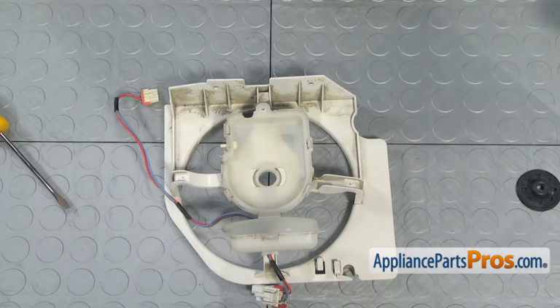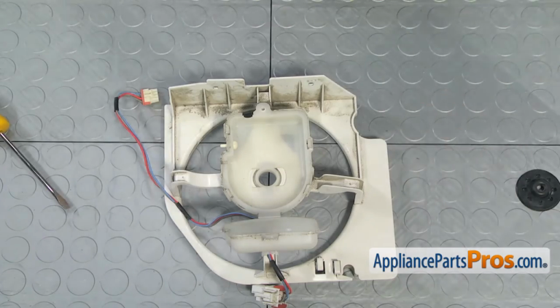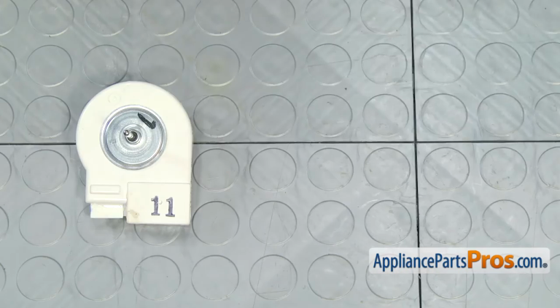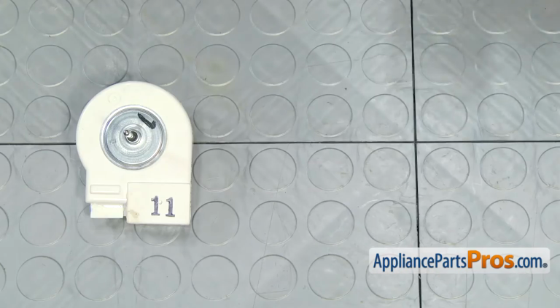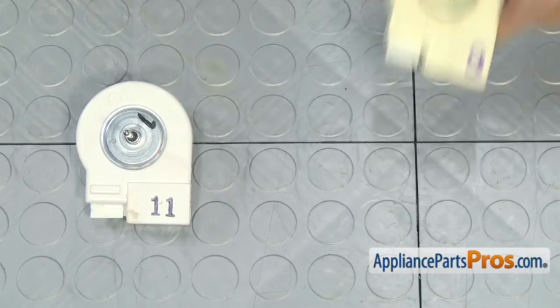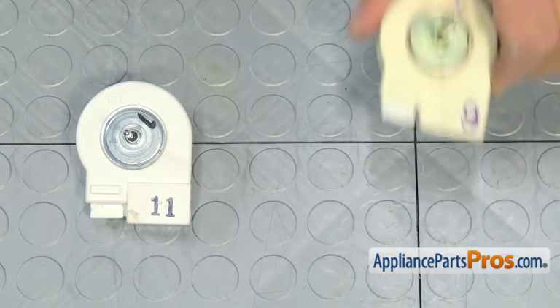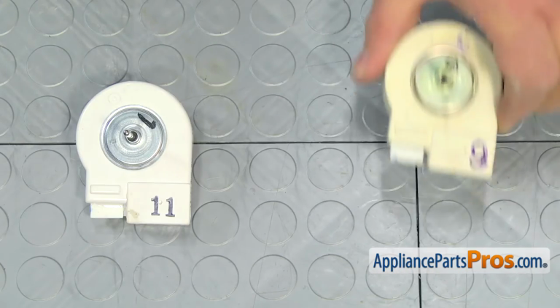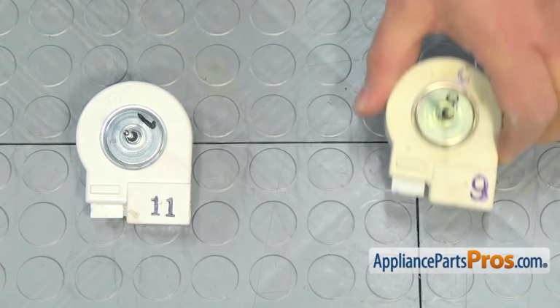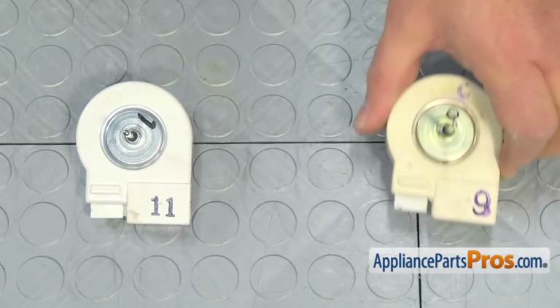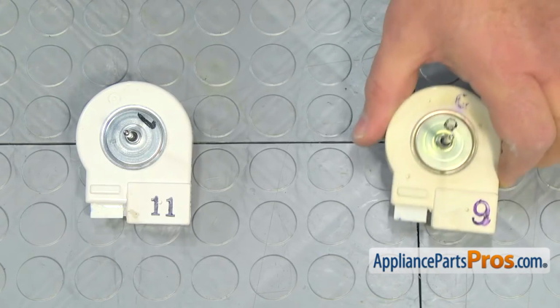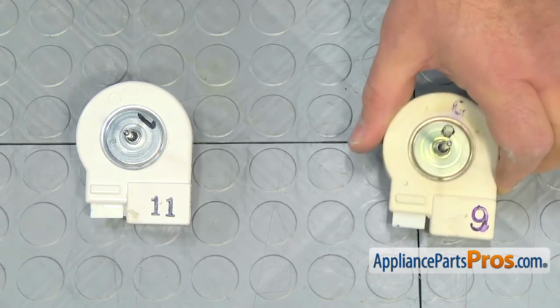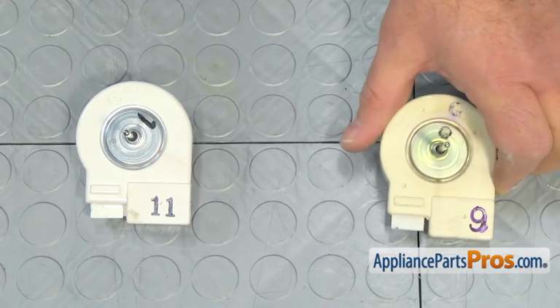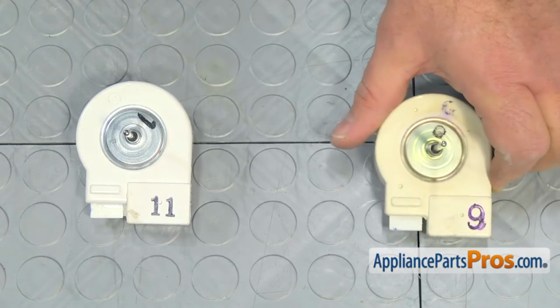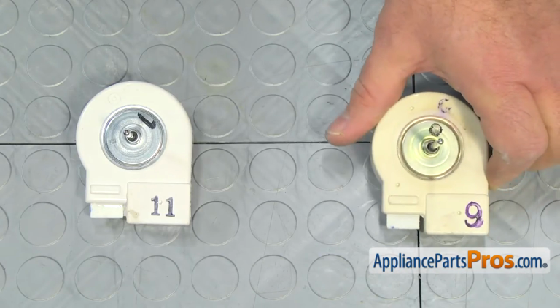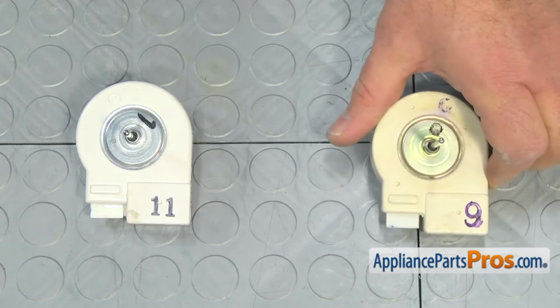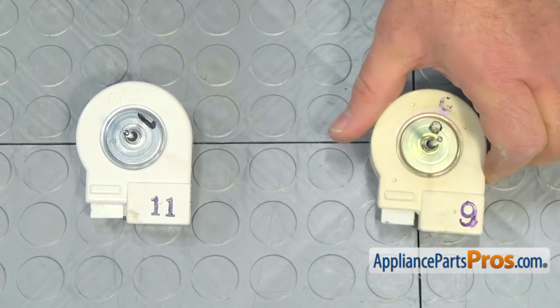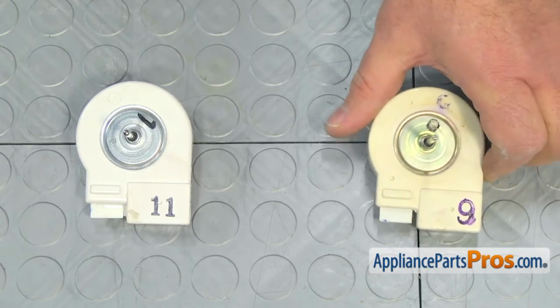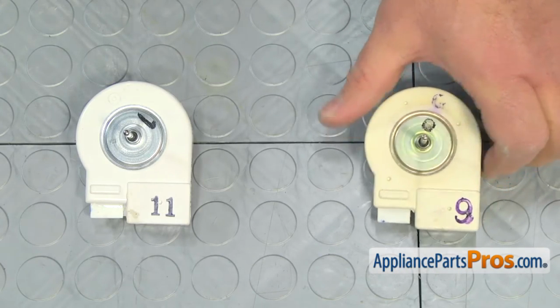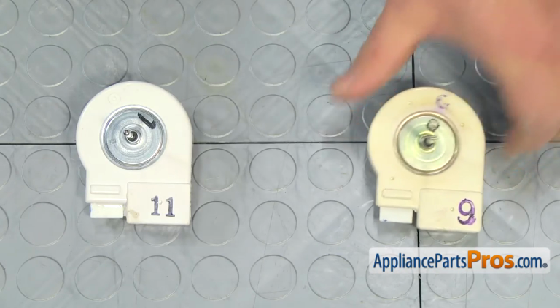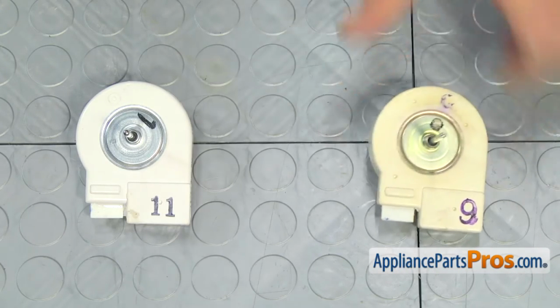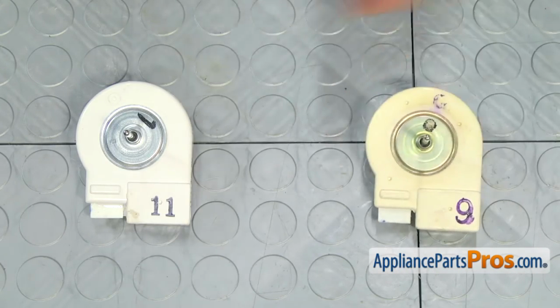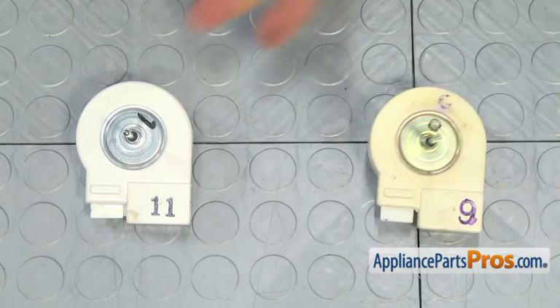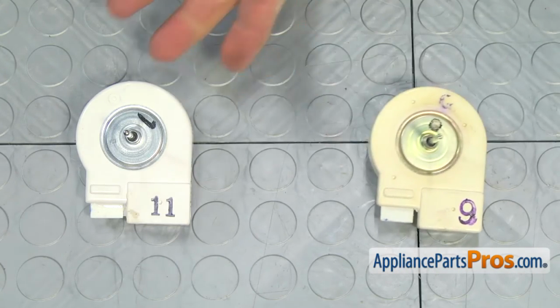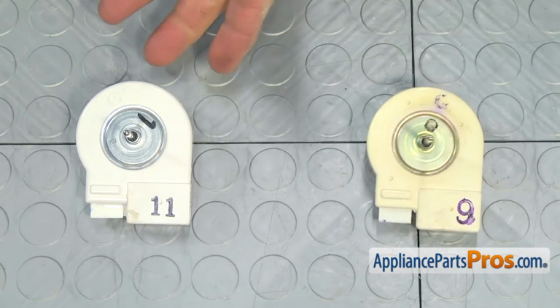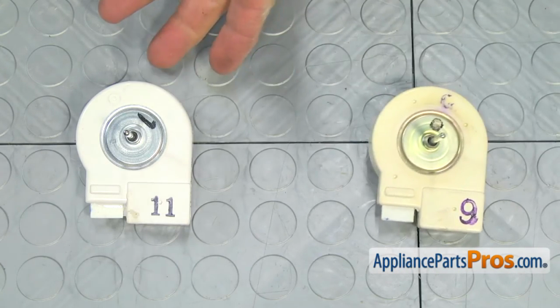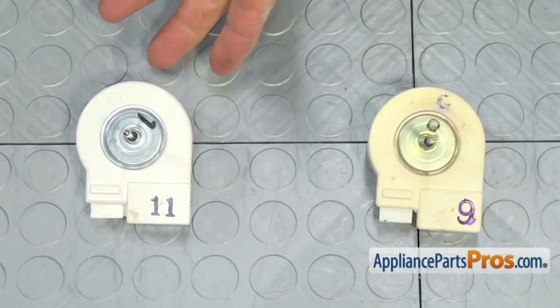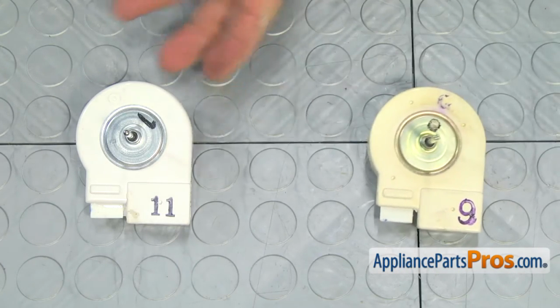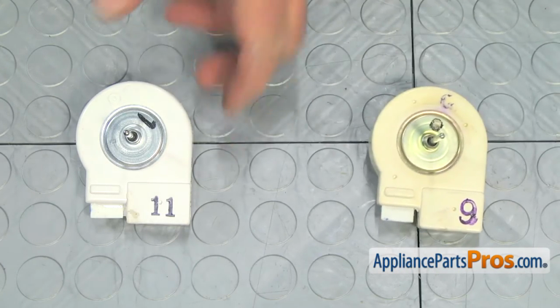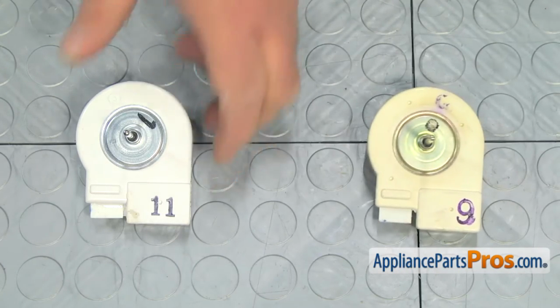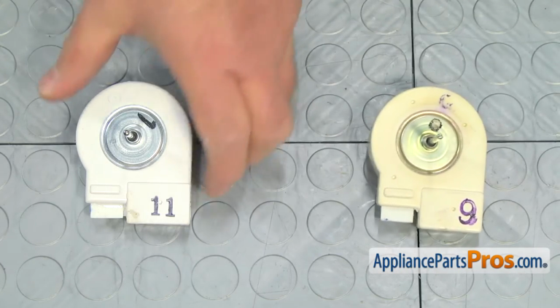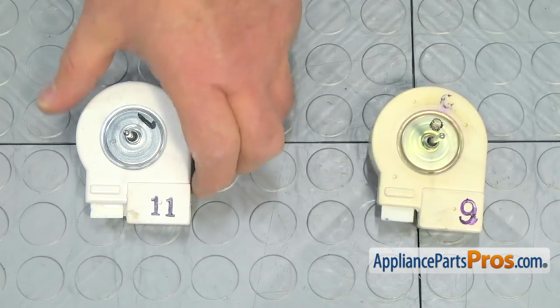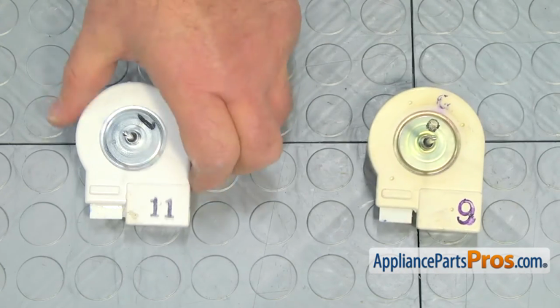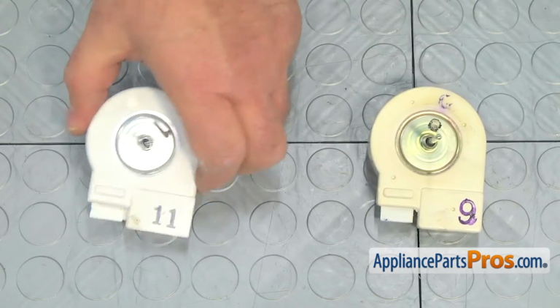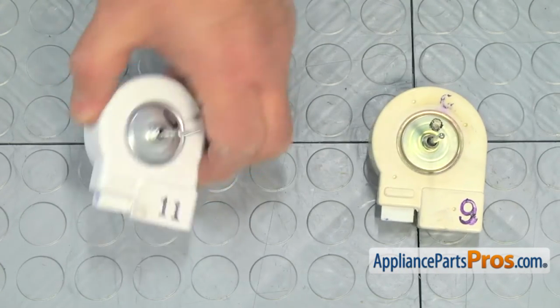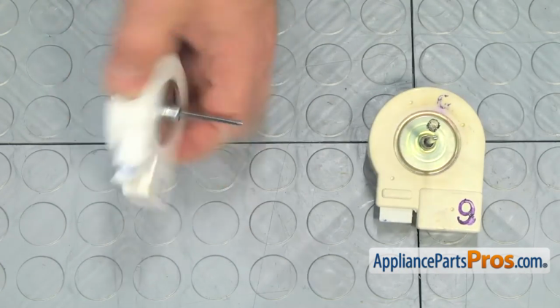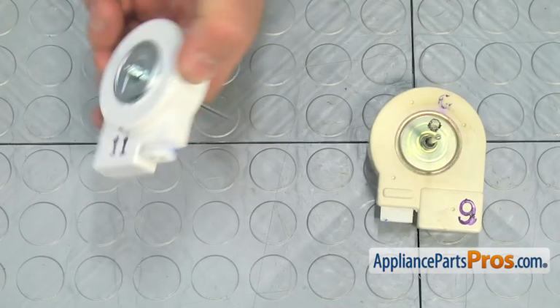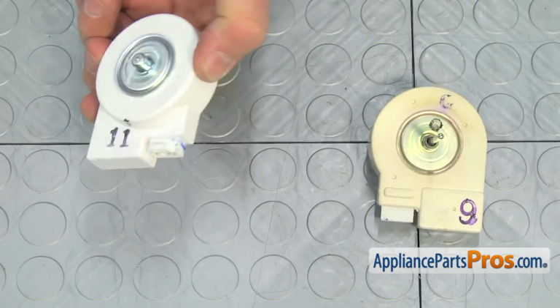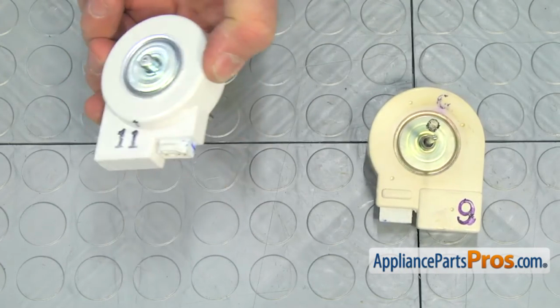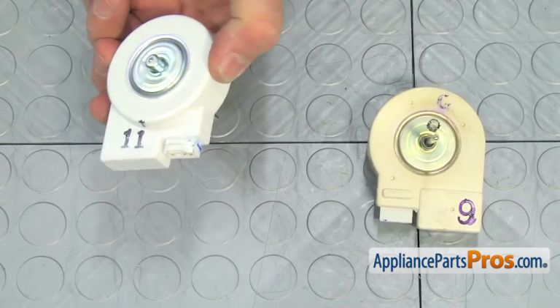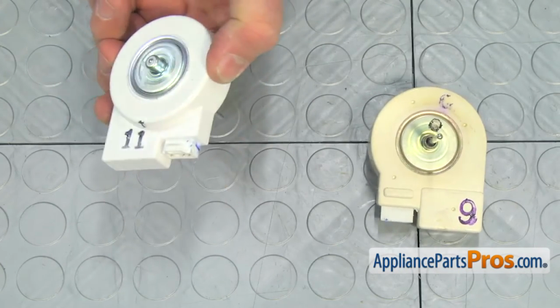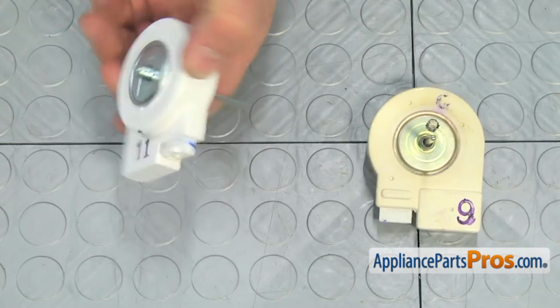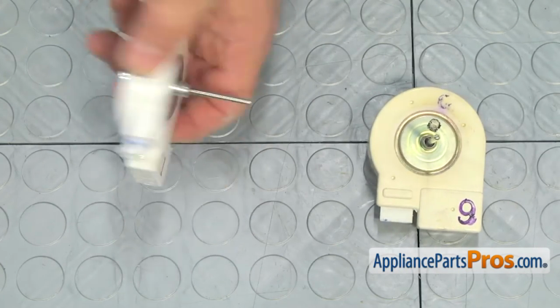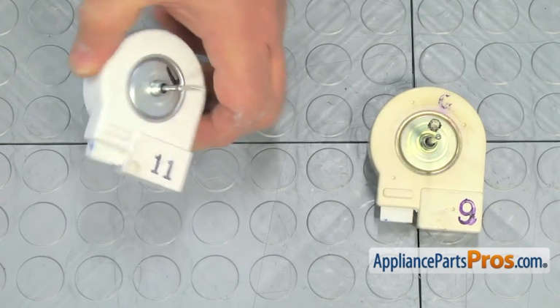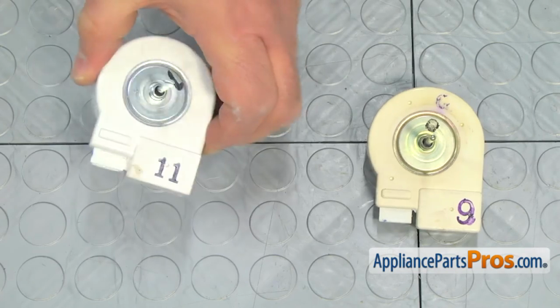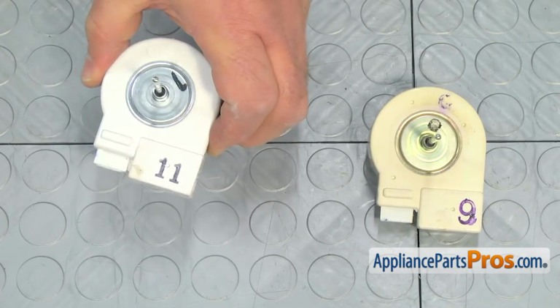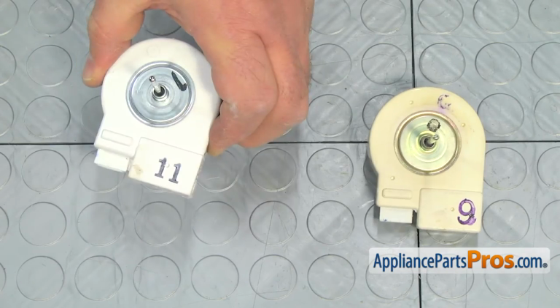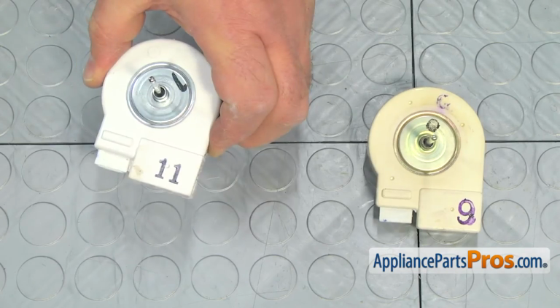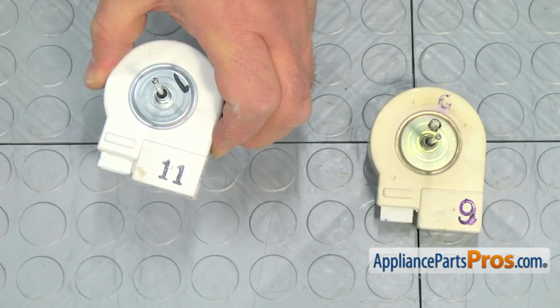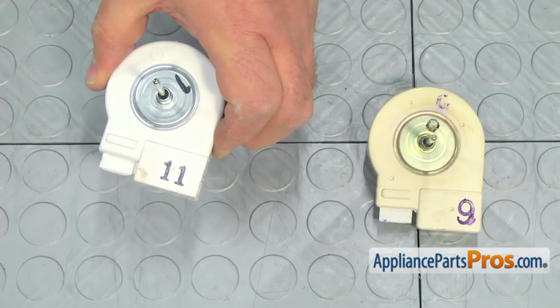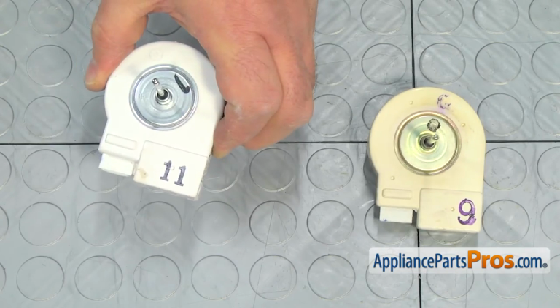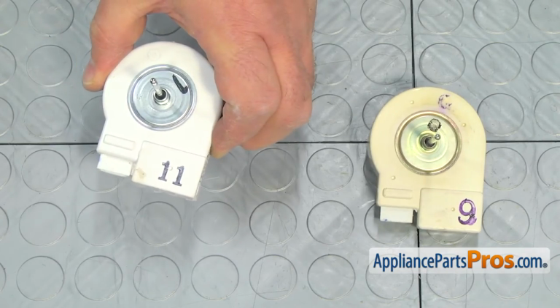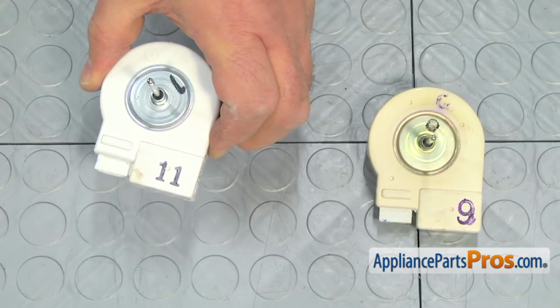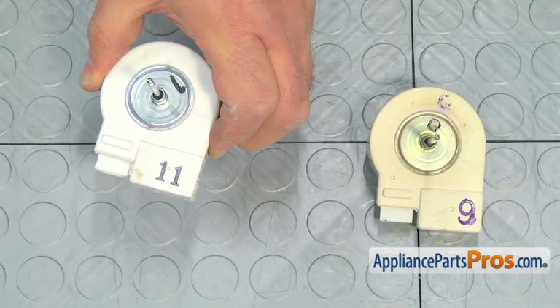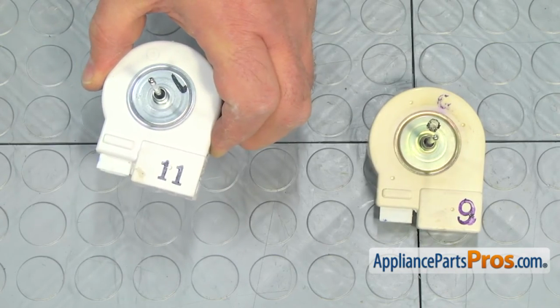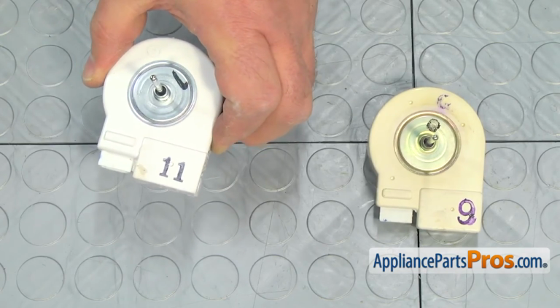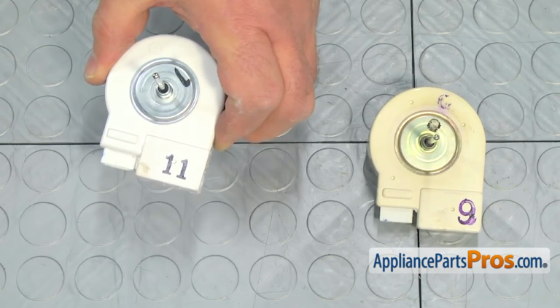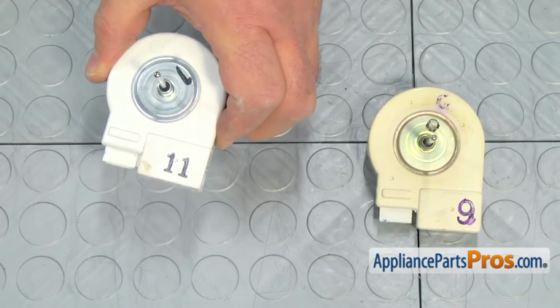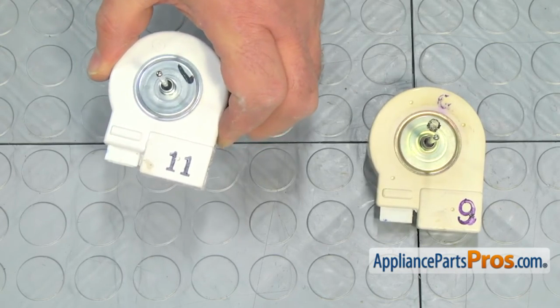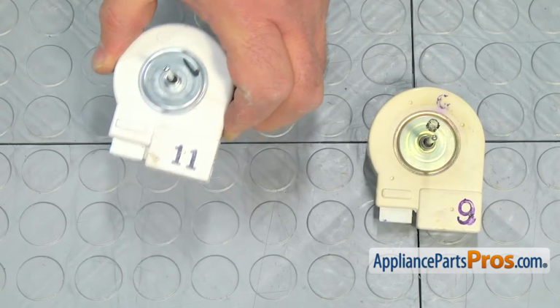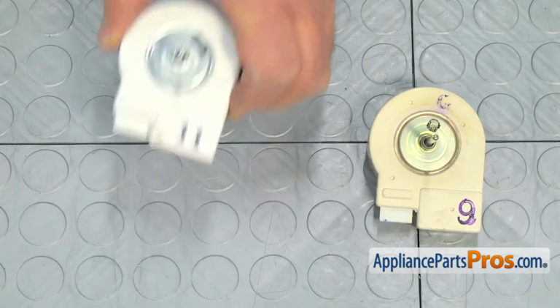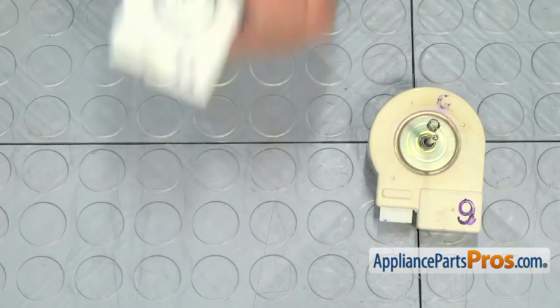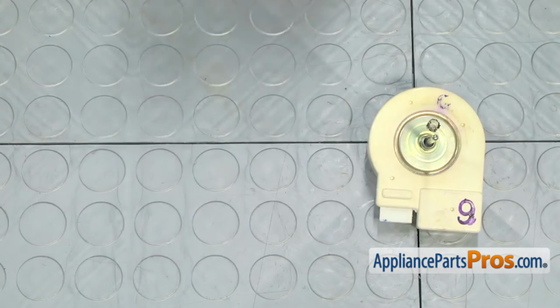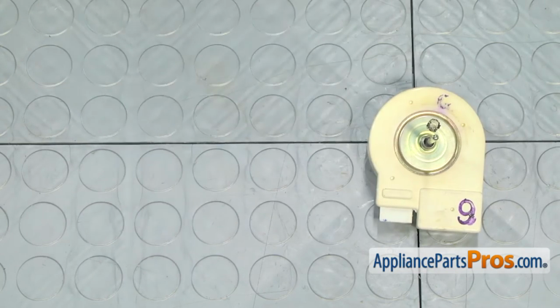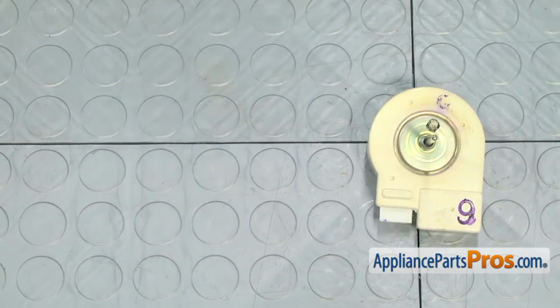This is the old condenser motor next to the new one. If you do not have this part, you can get it from AppliancePartsPros.com.